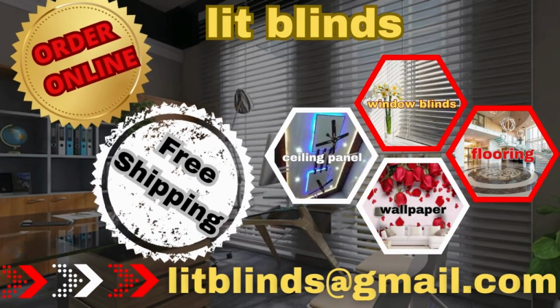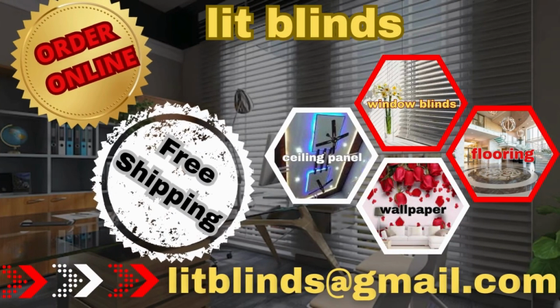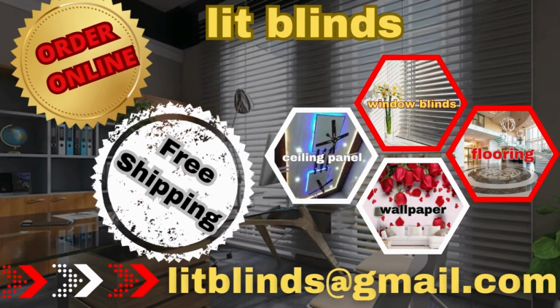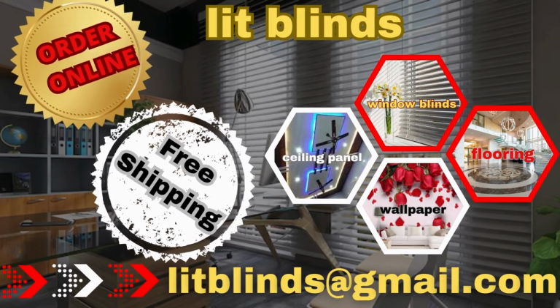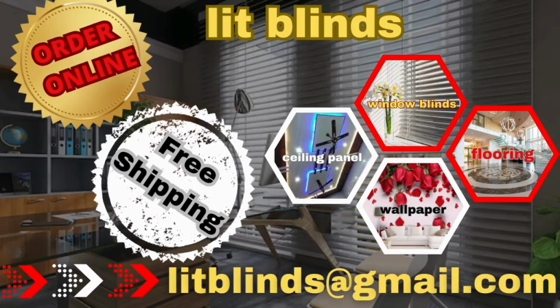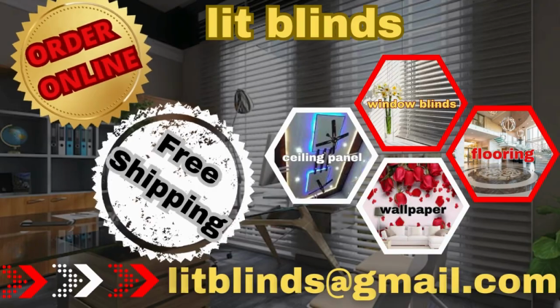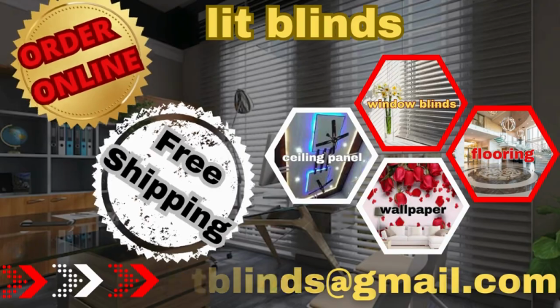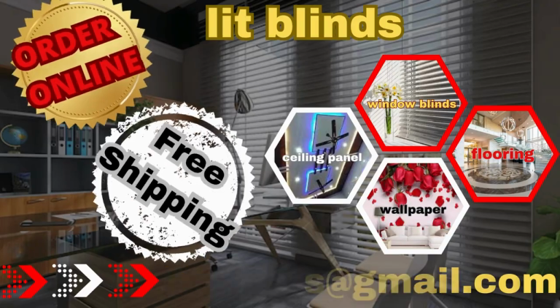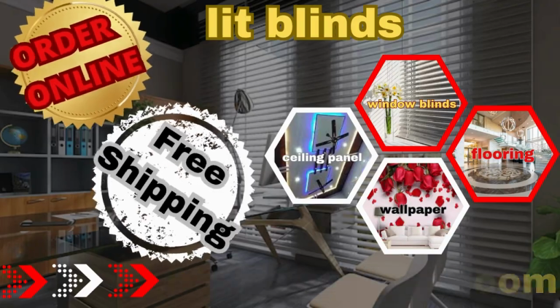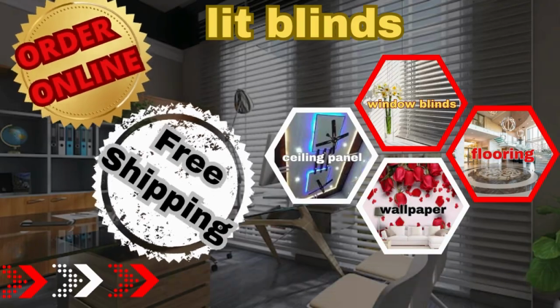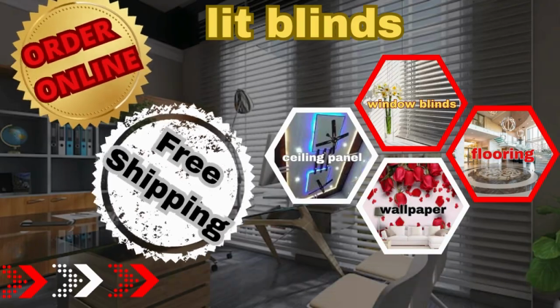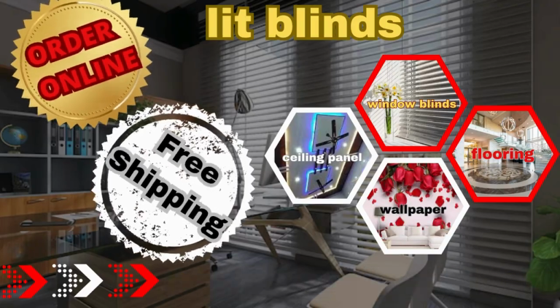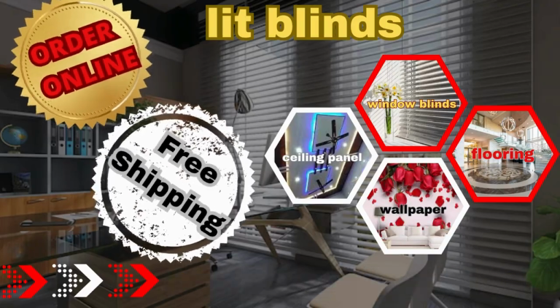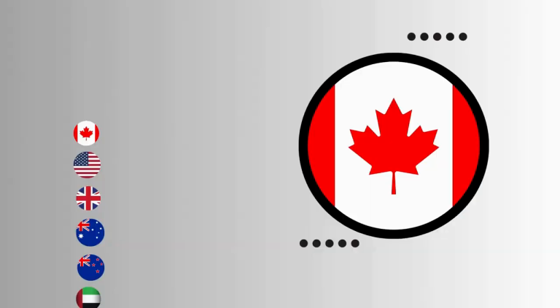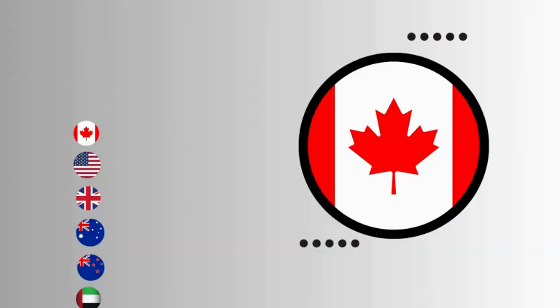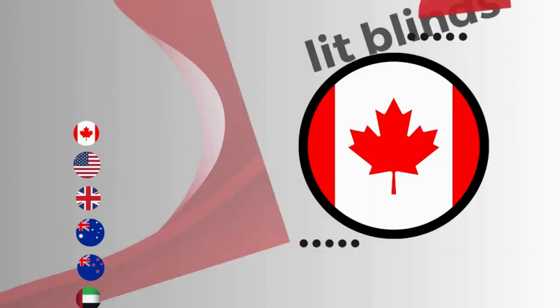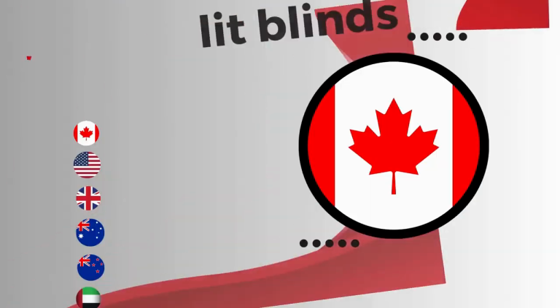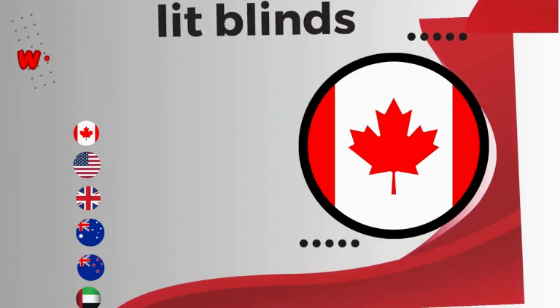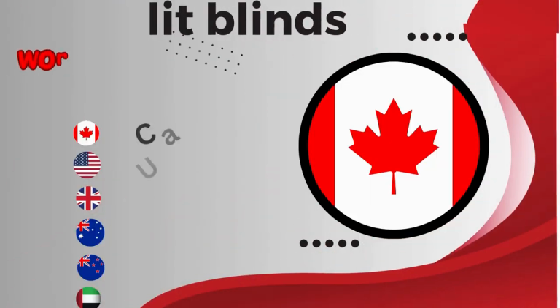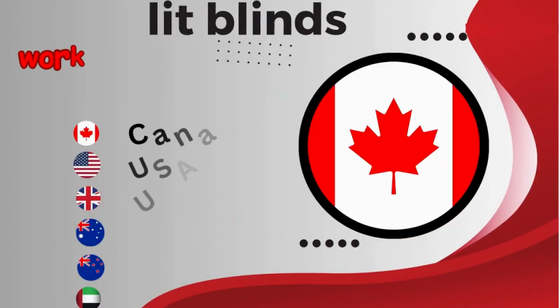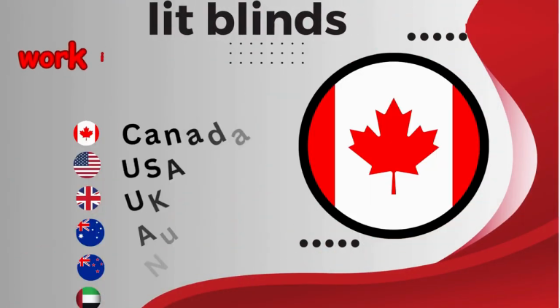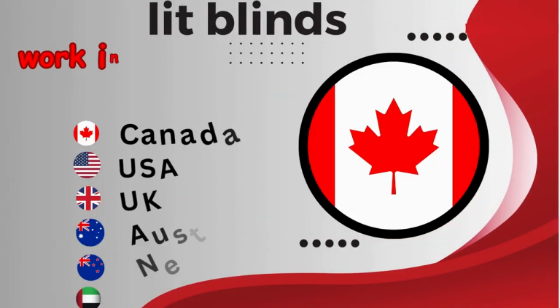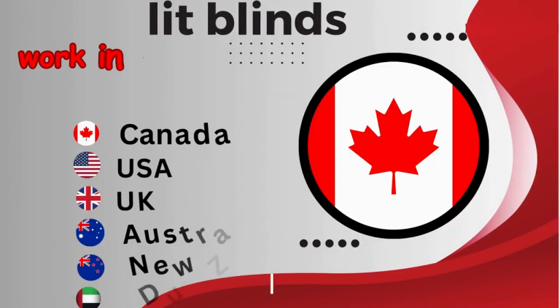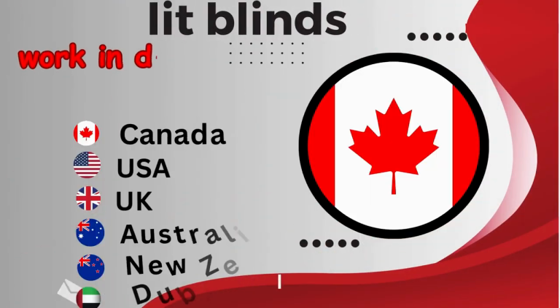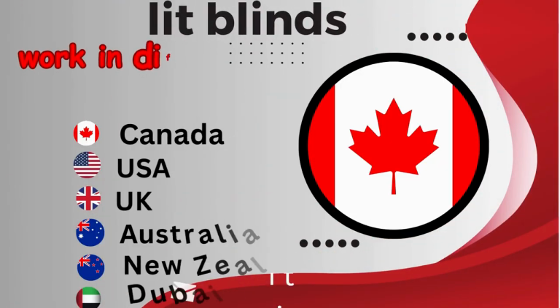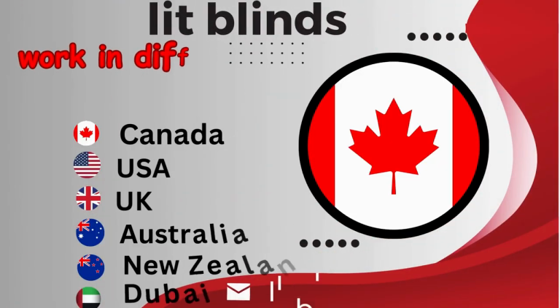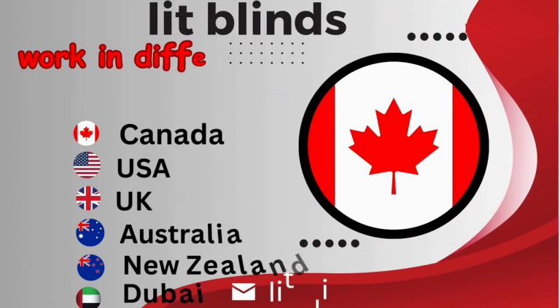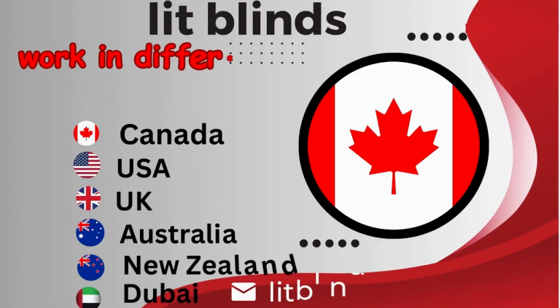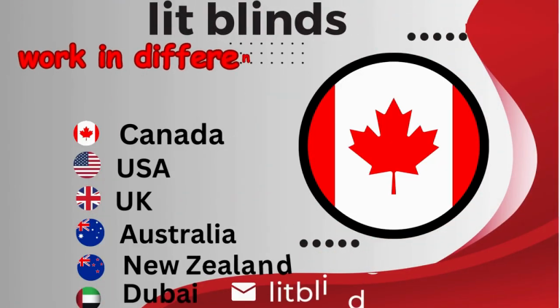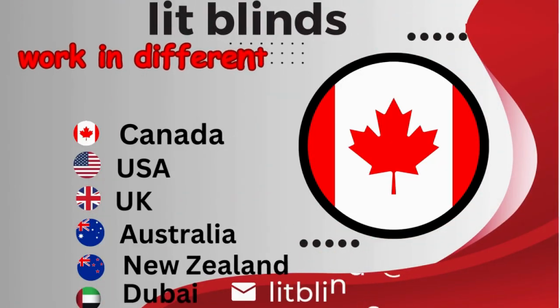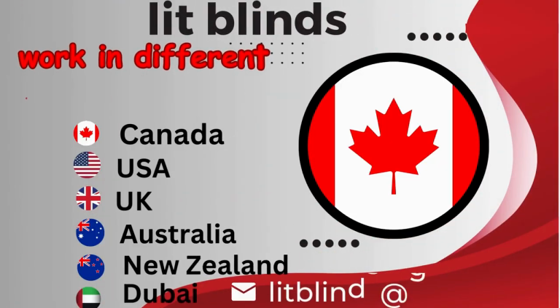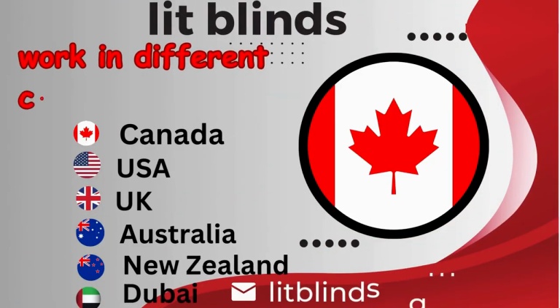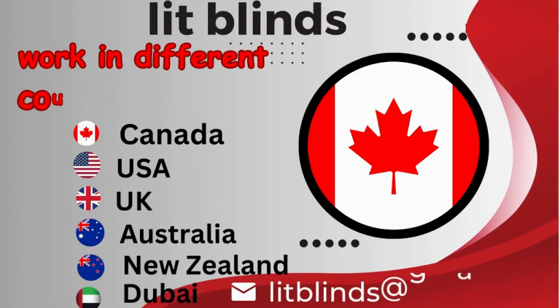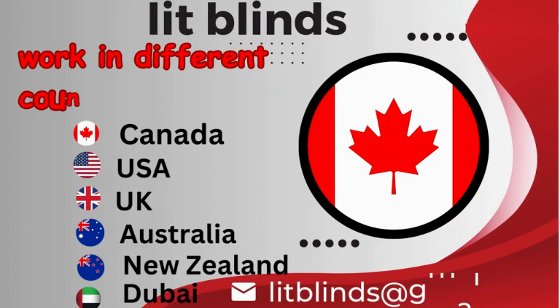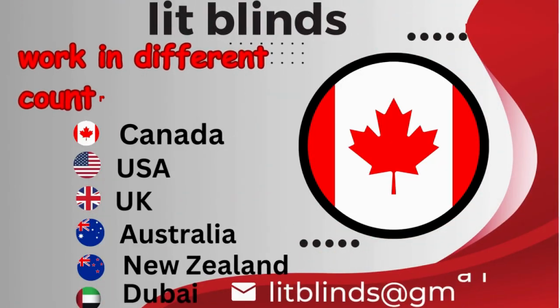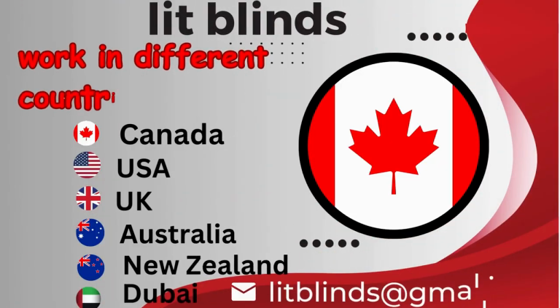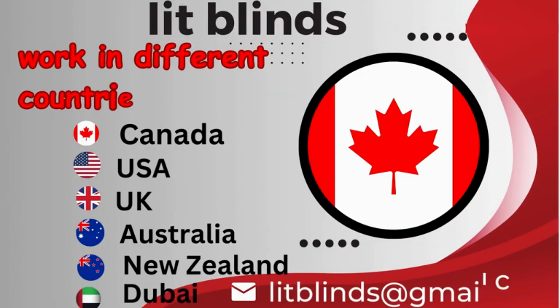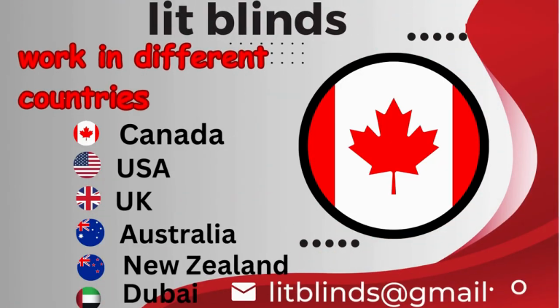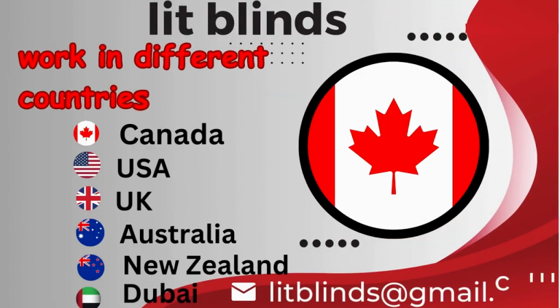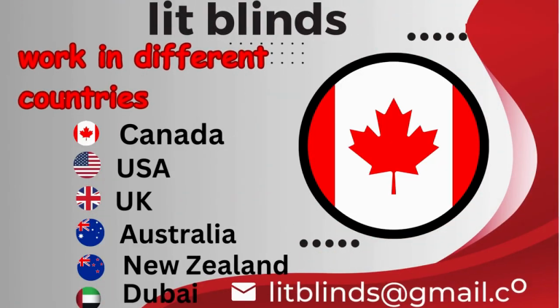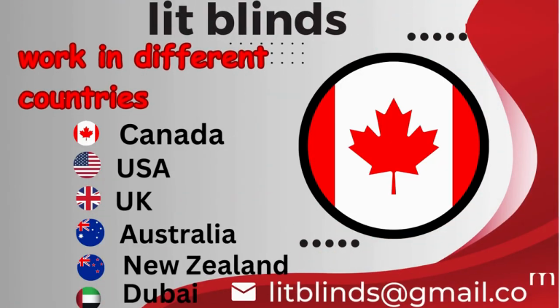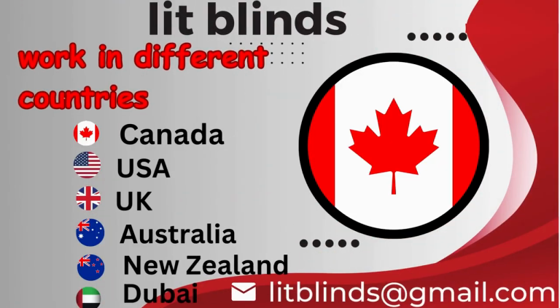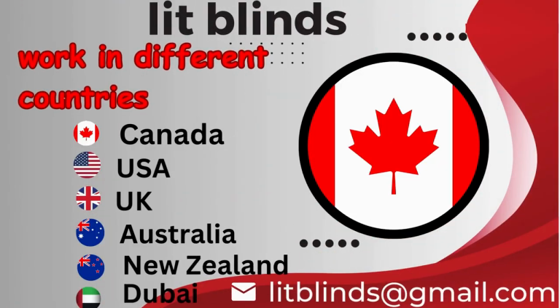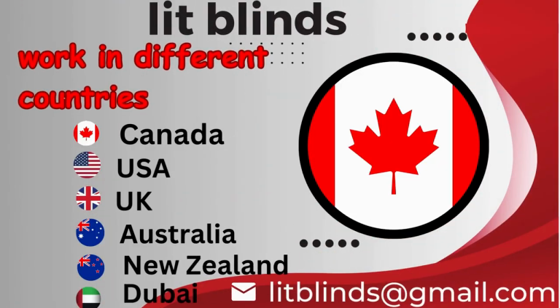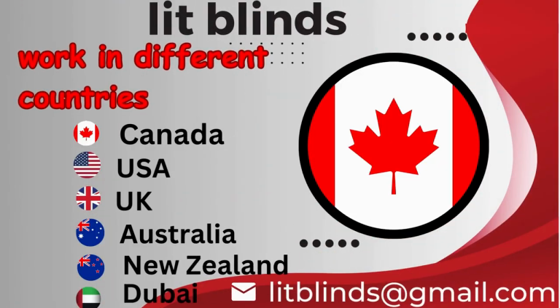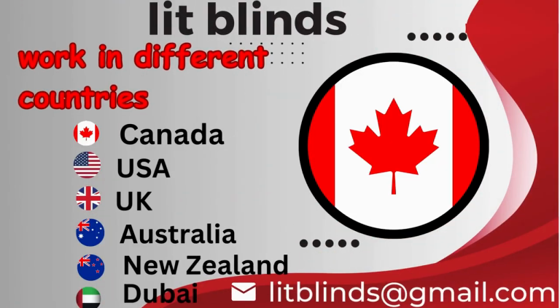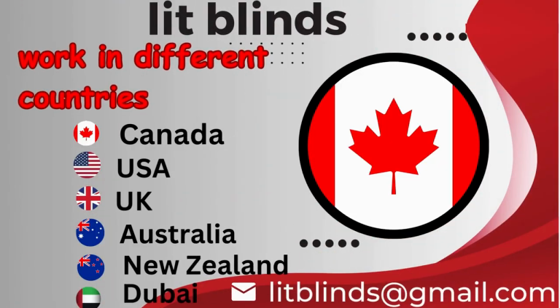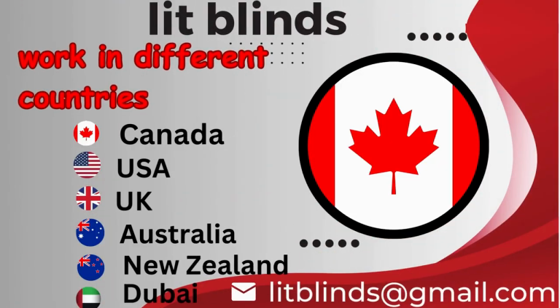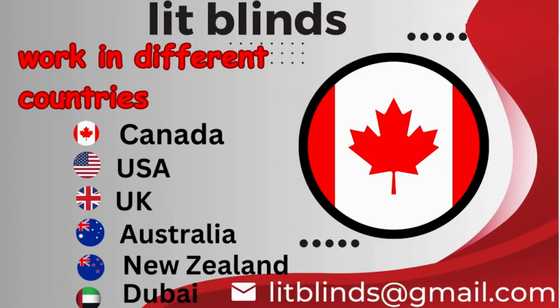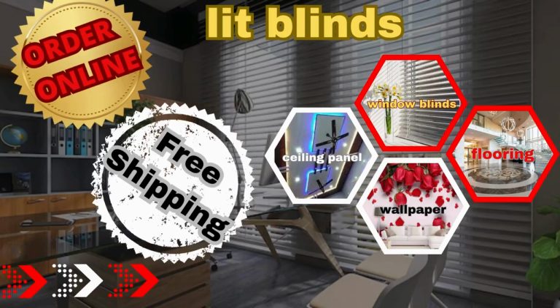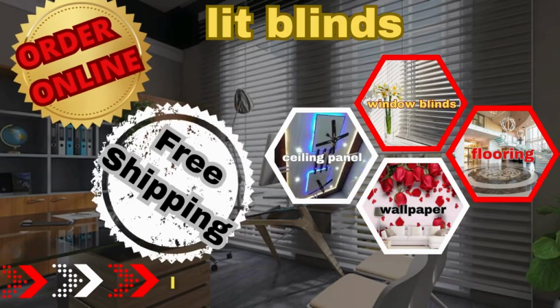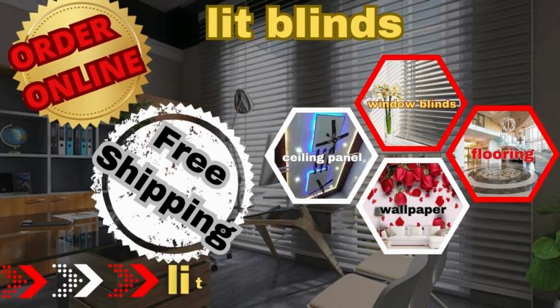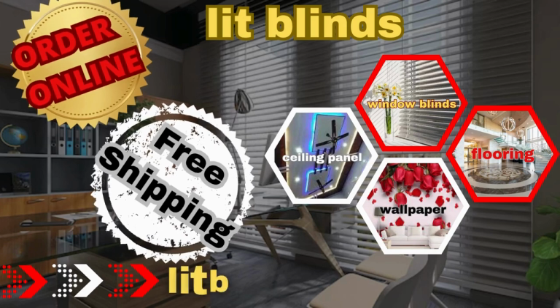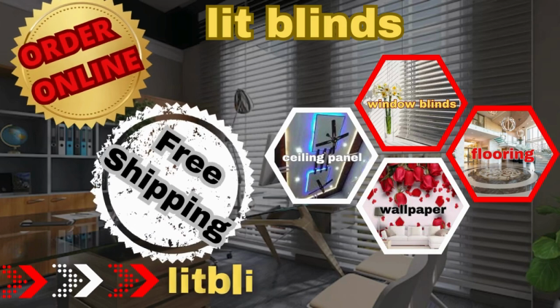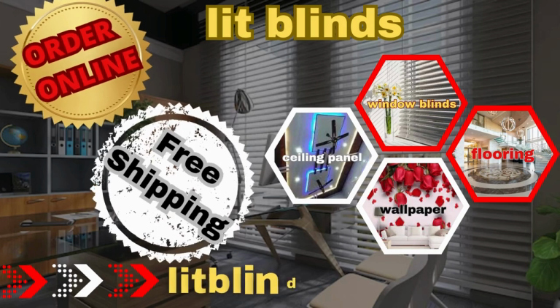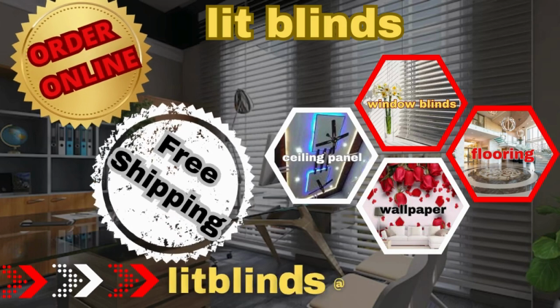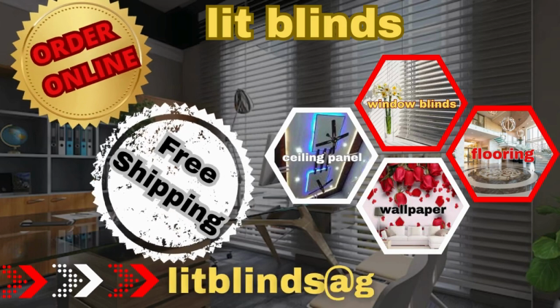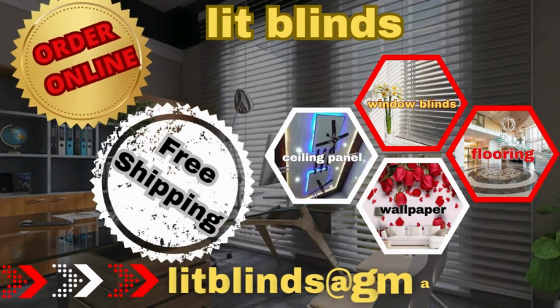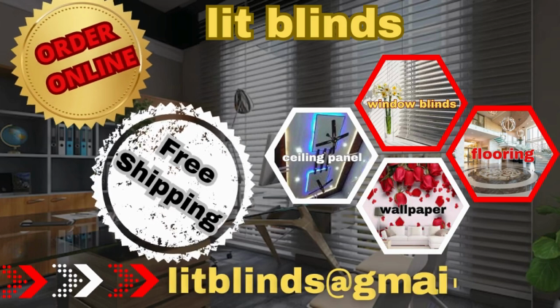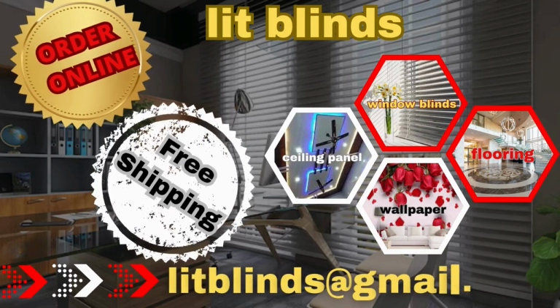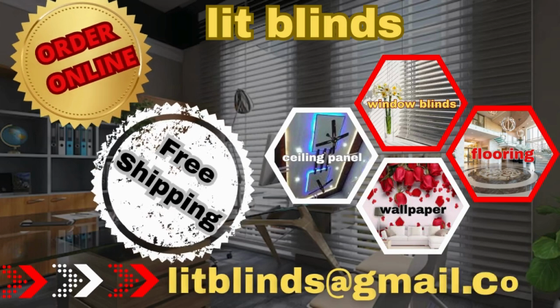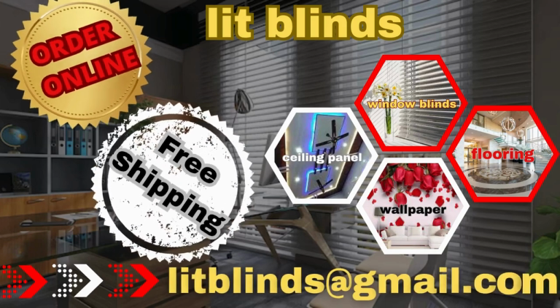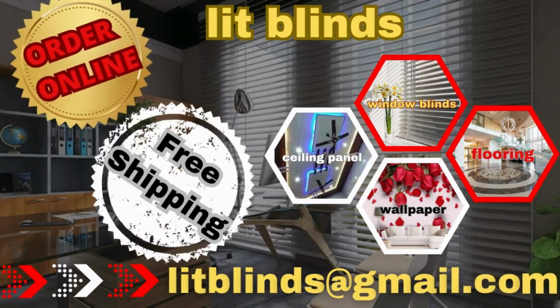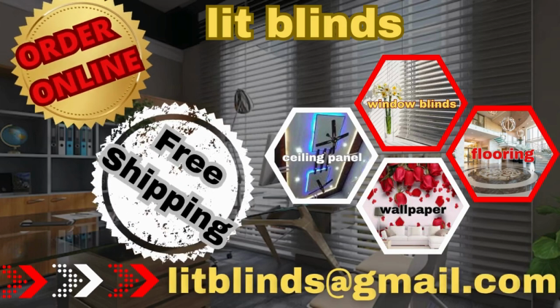Lit Blinds works in different countries: Canada, USA, UK, and Australia. Order online for free shipping.